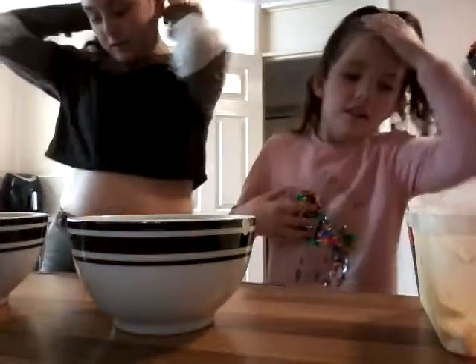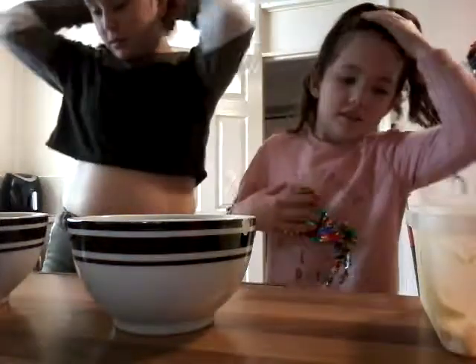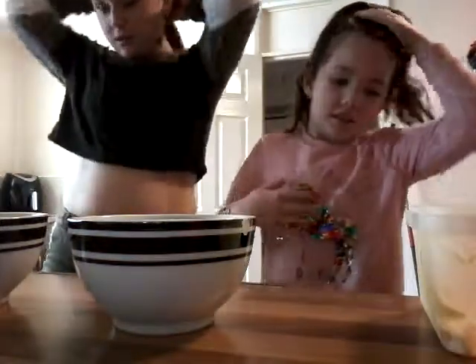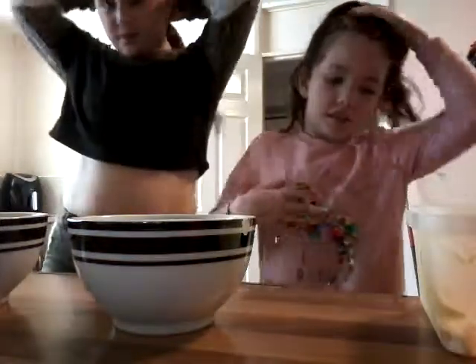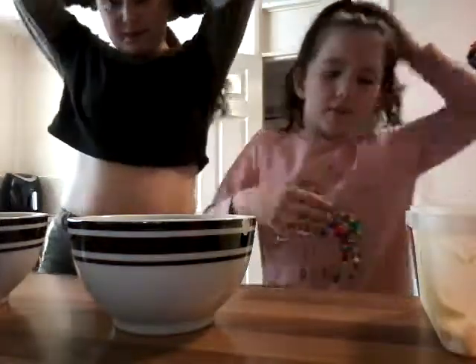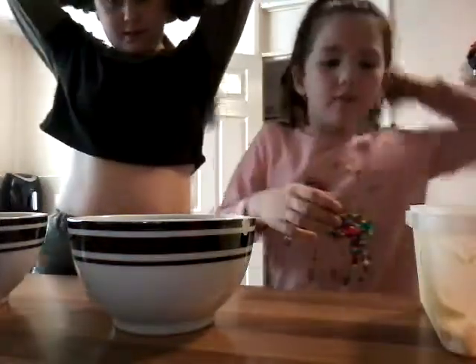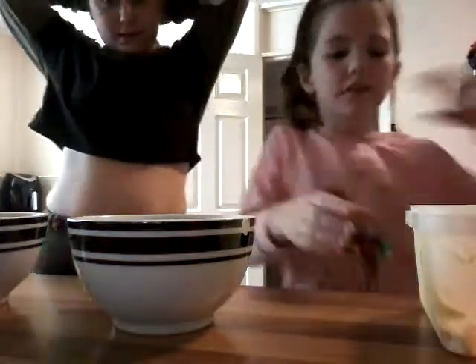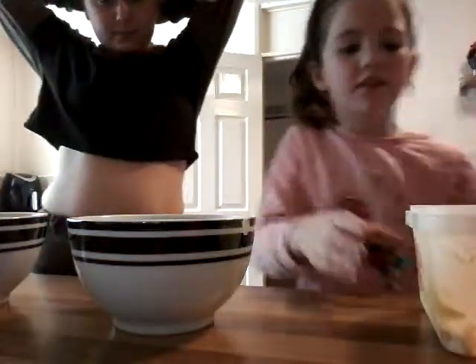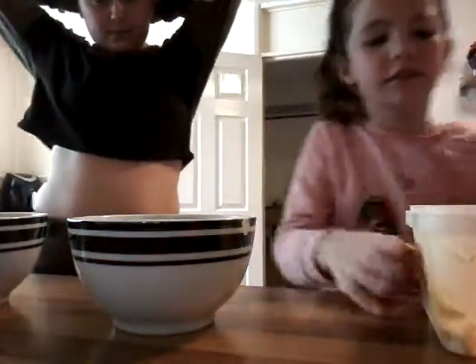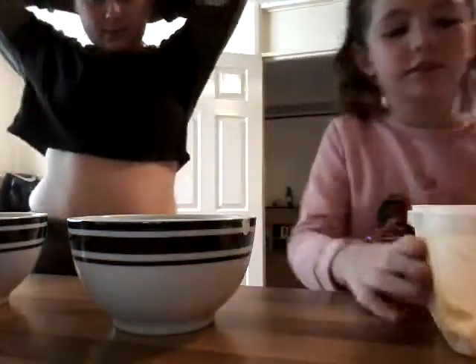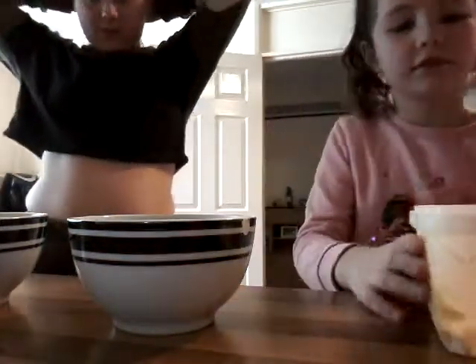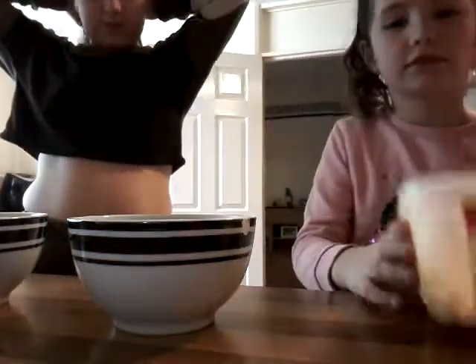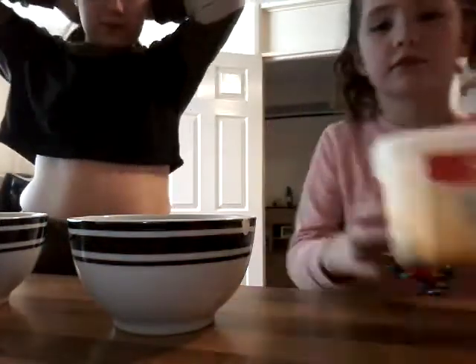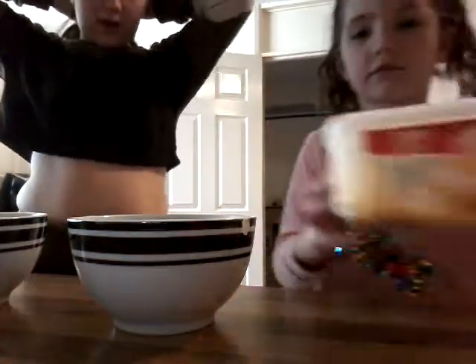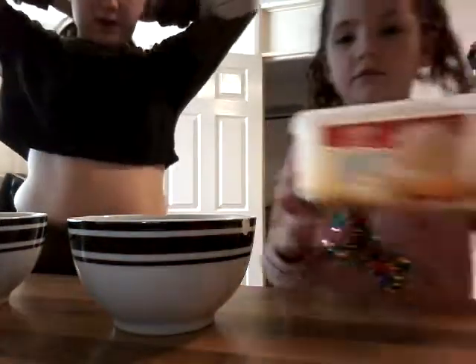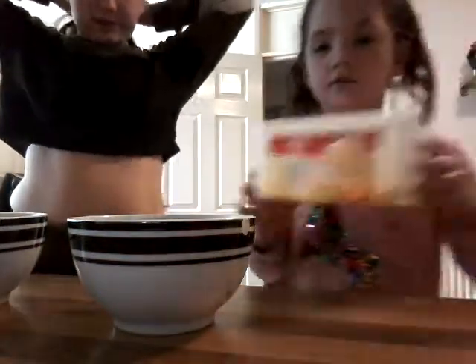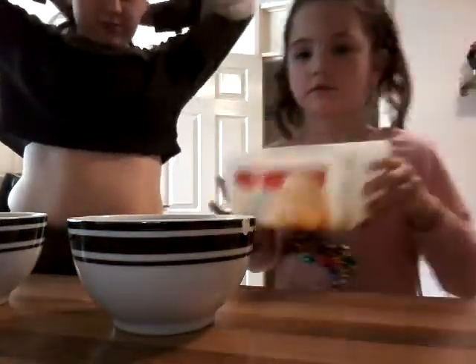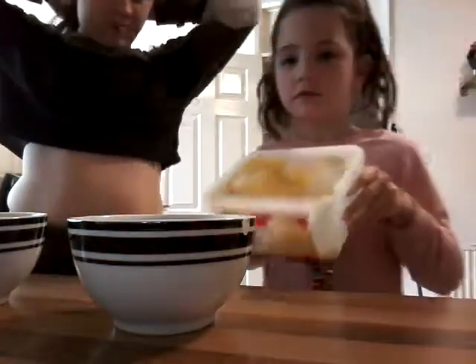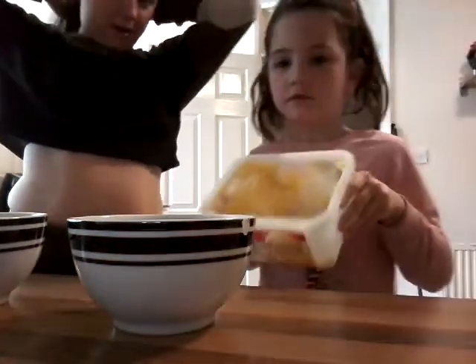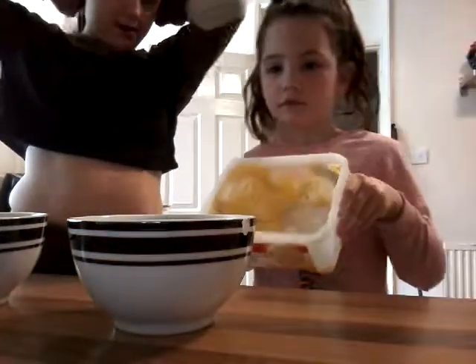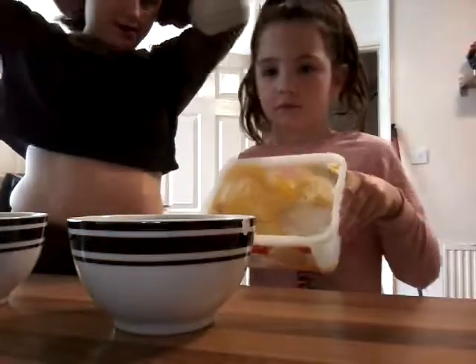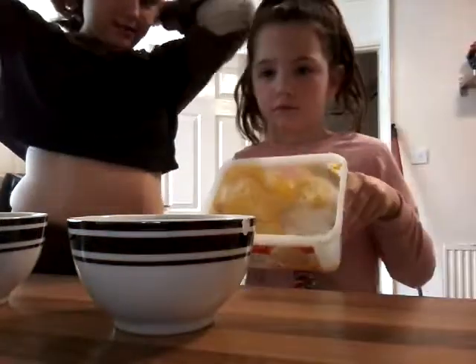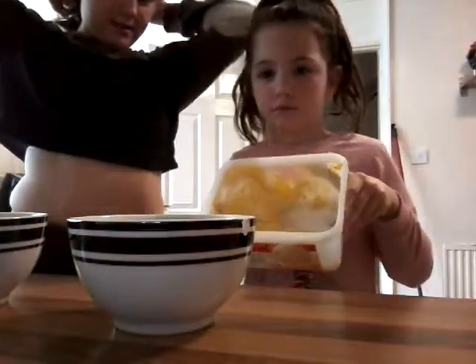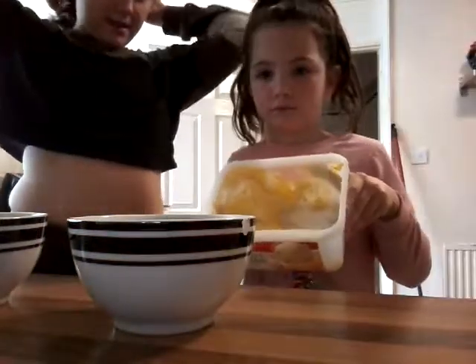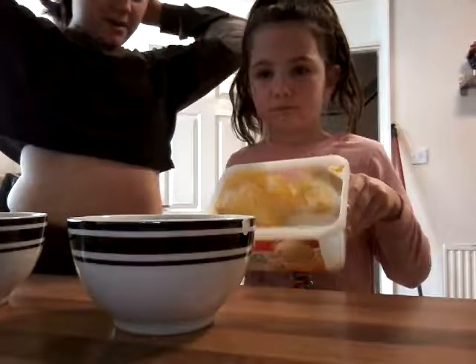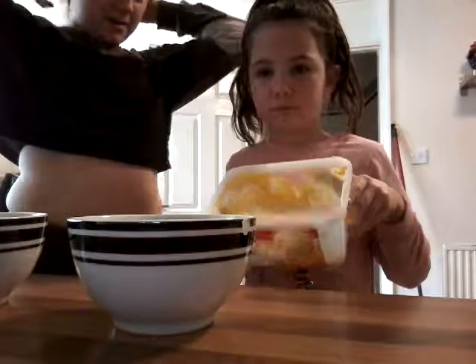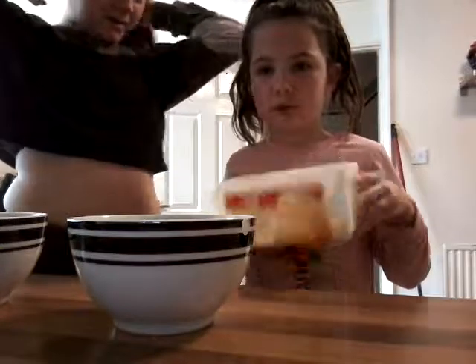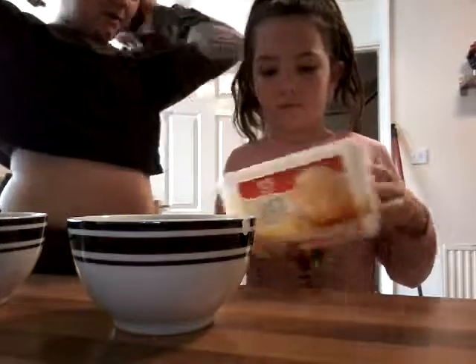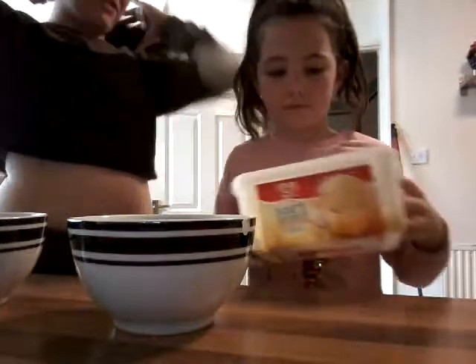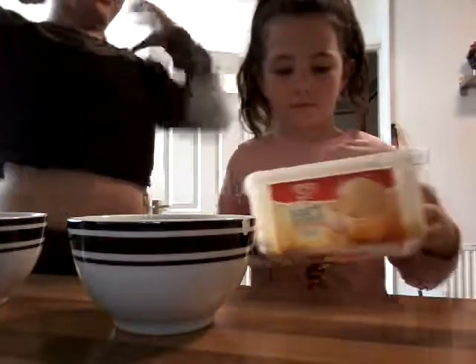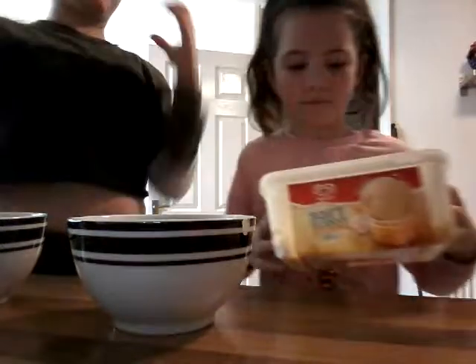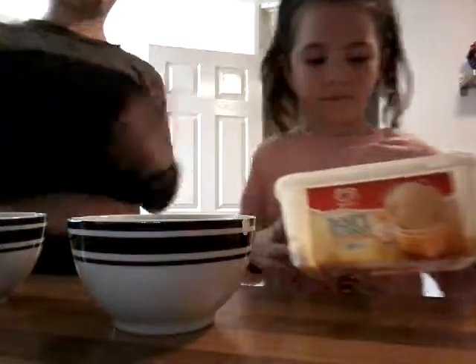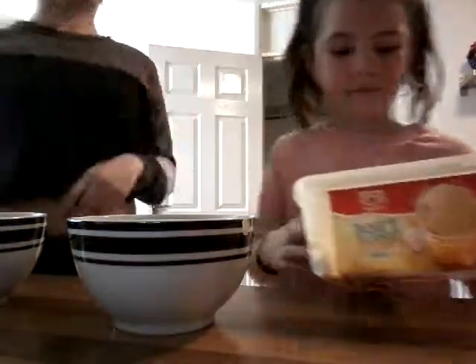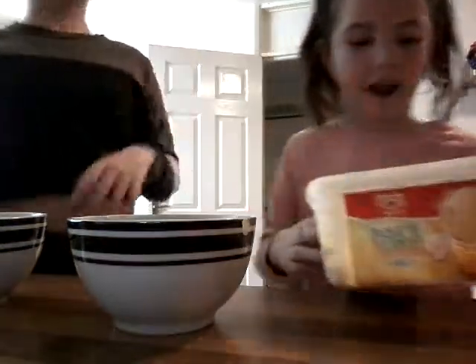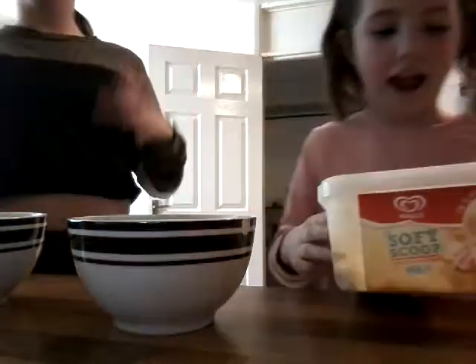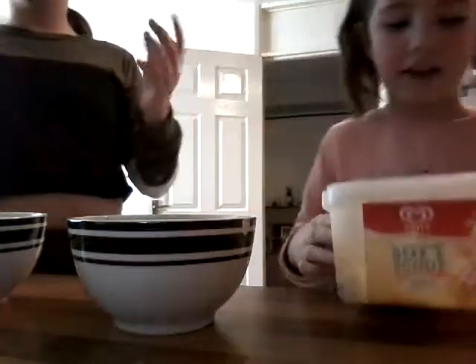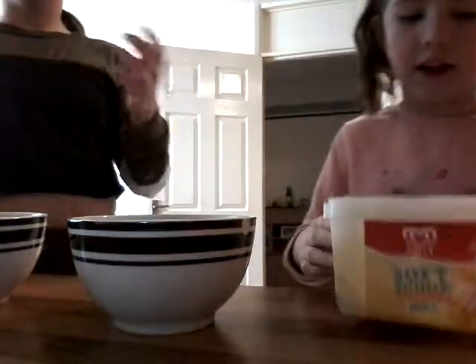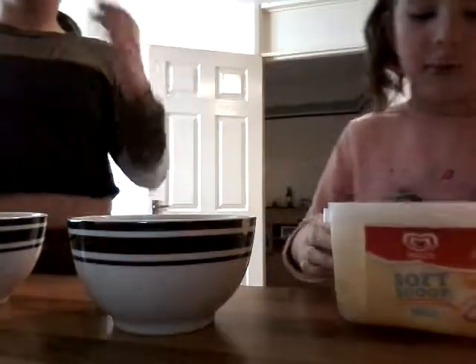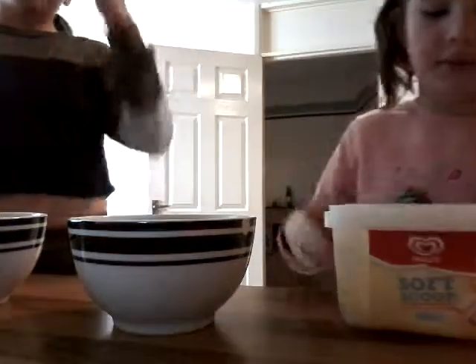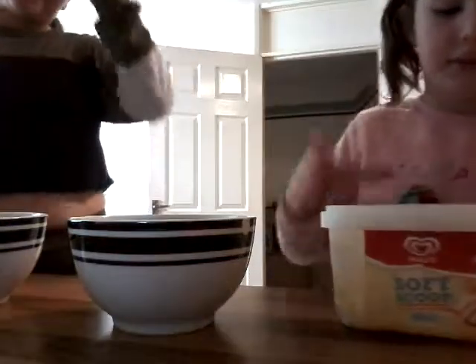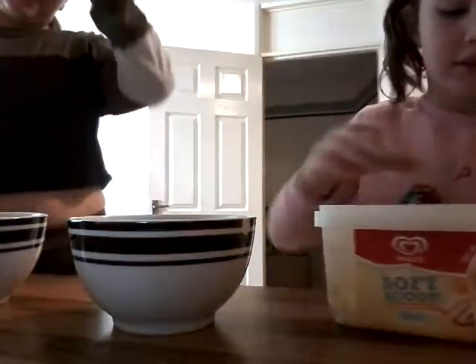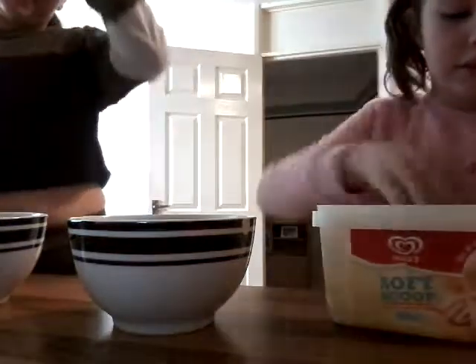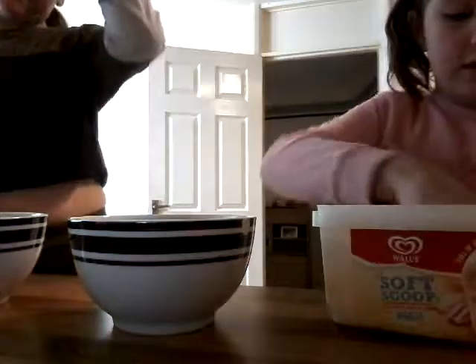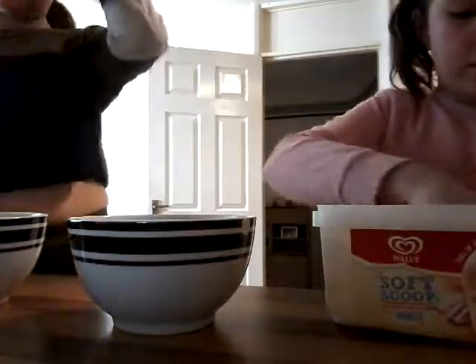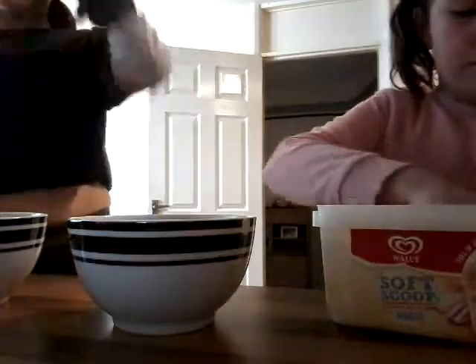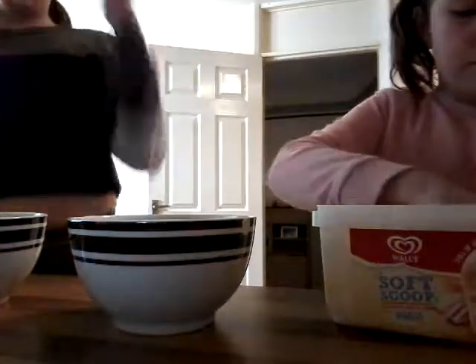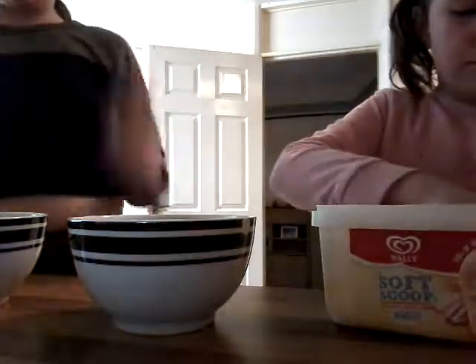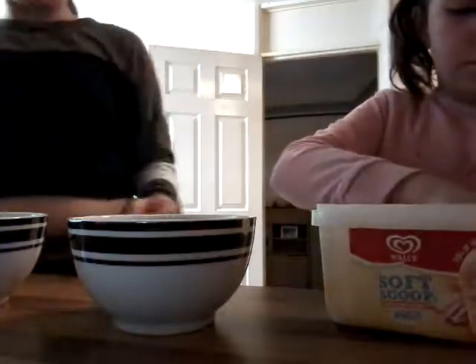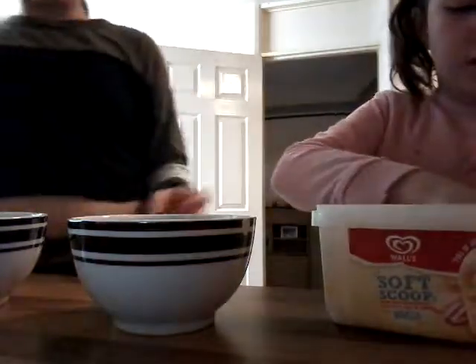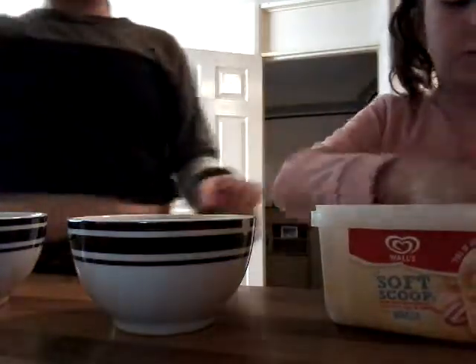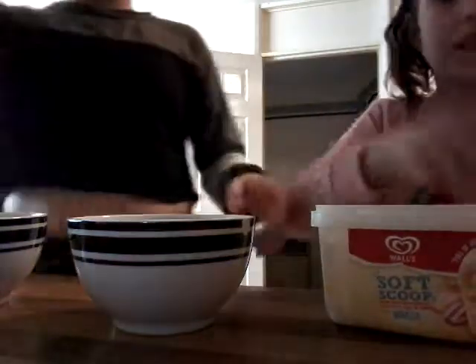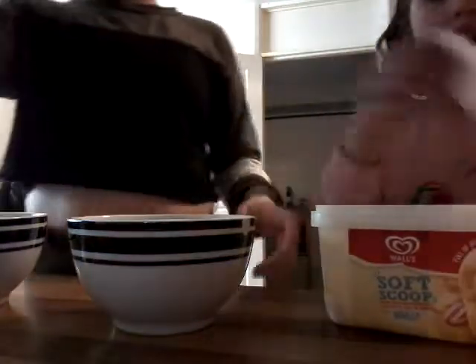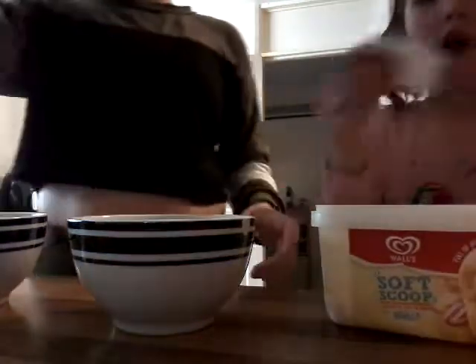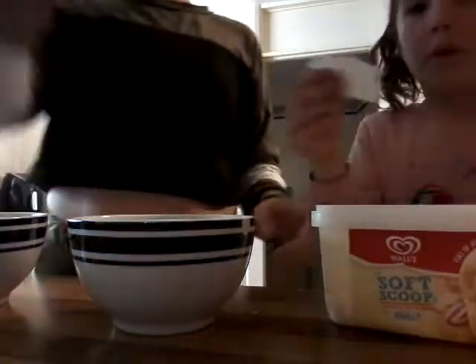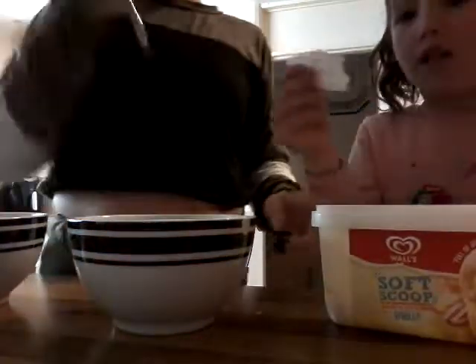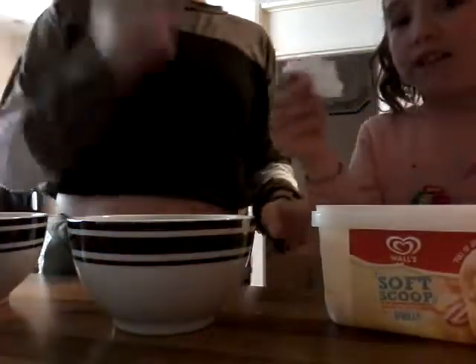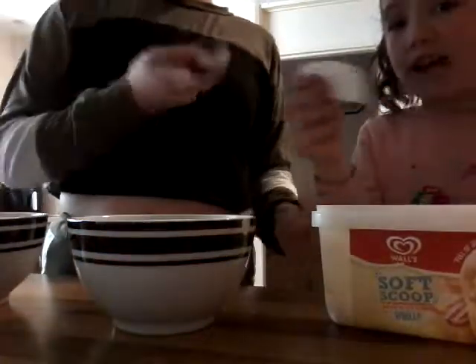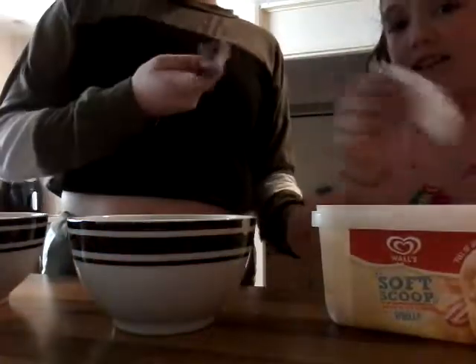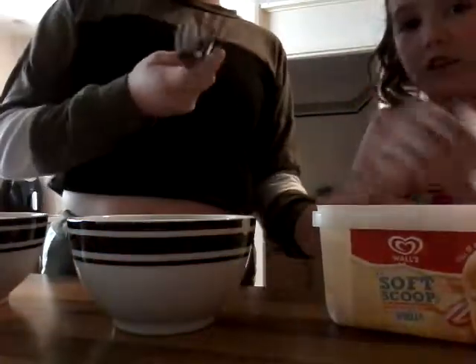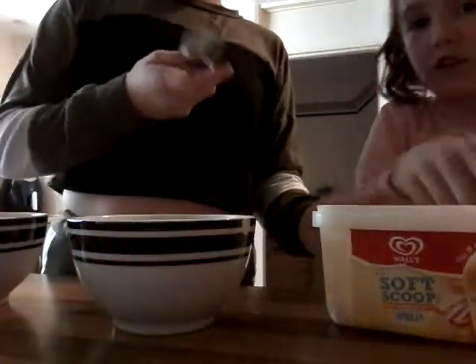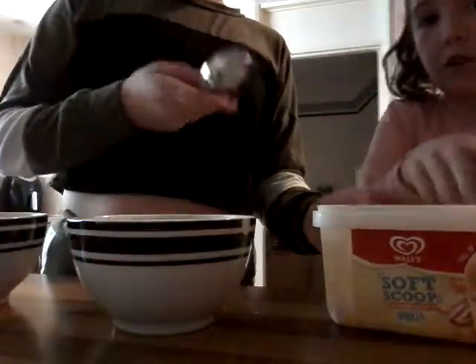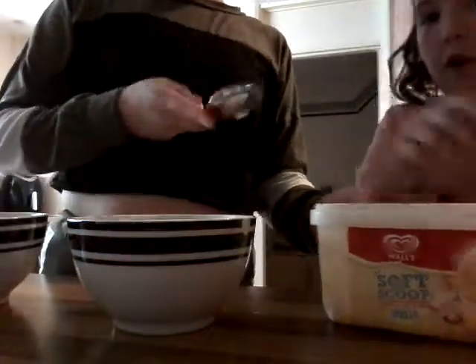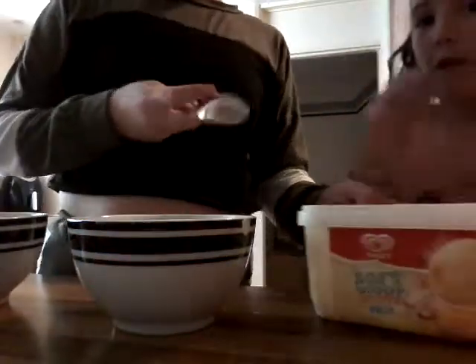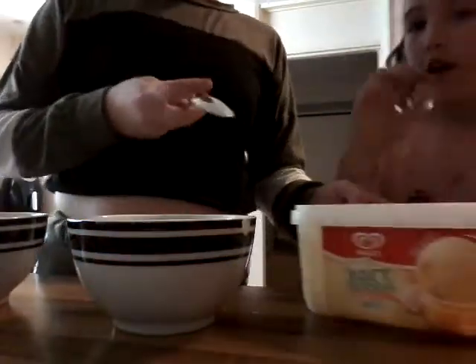So basically we're going to start with an ice cream base. We're going to put a little bit of ice in too, aren't we?